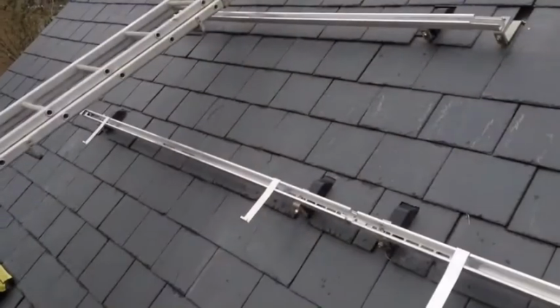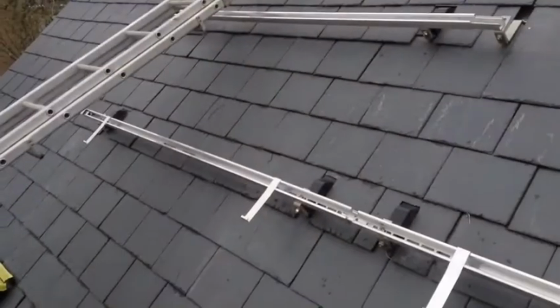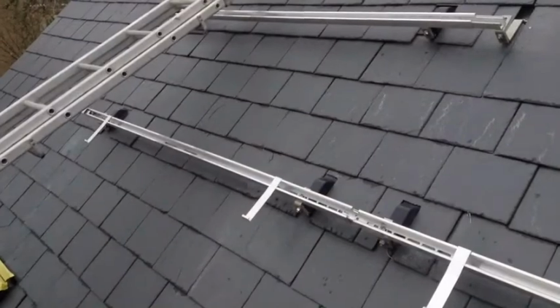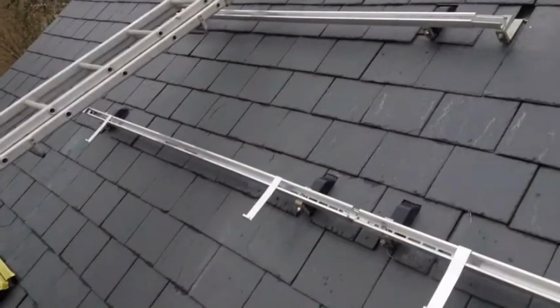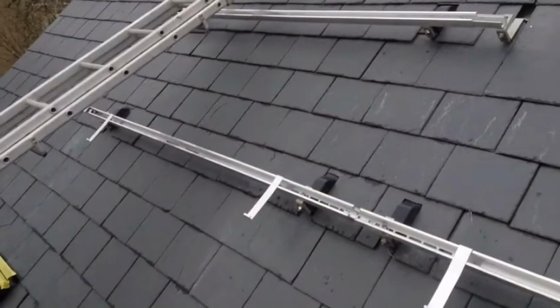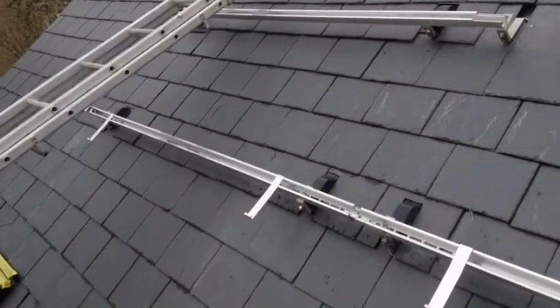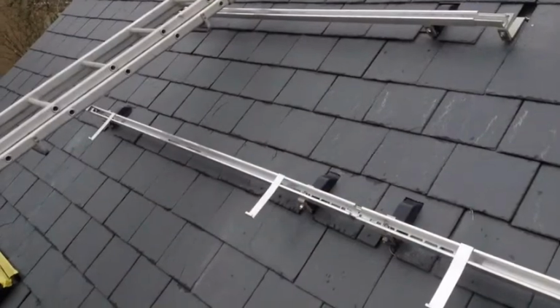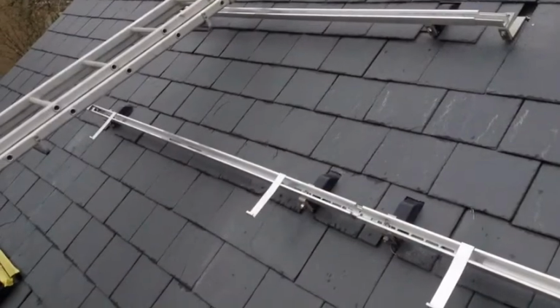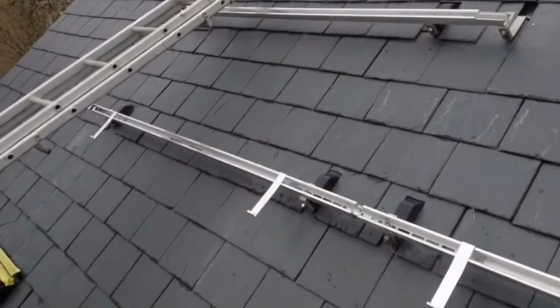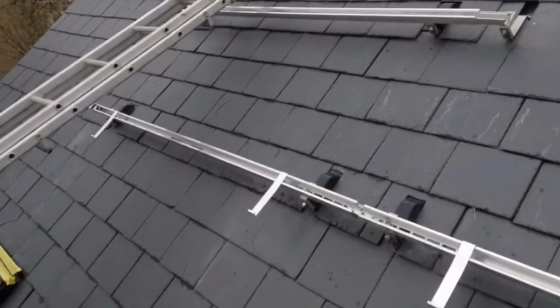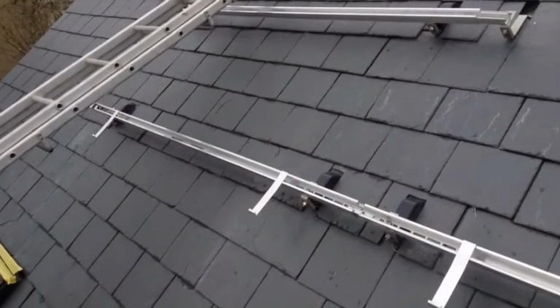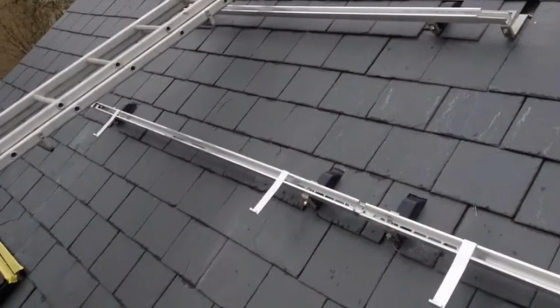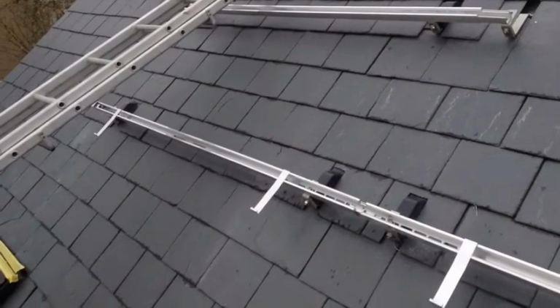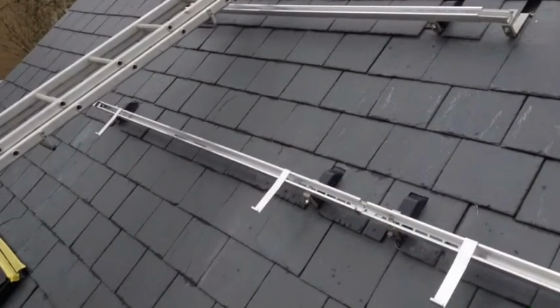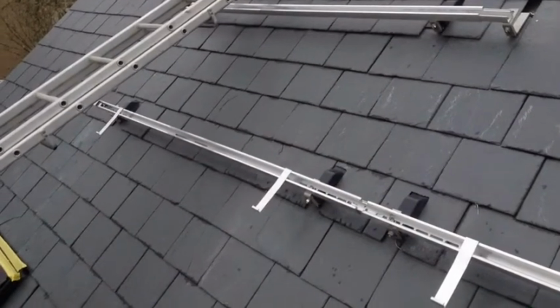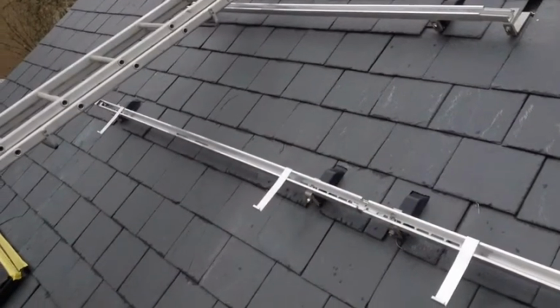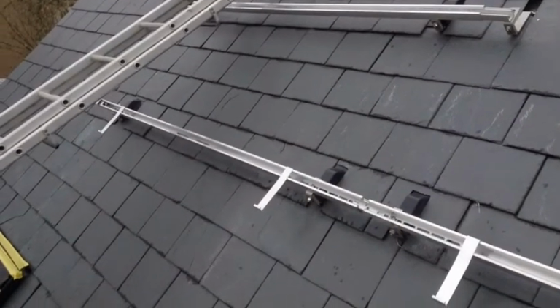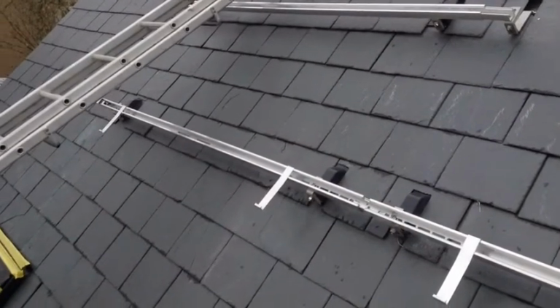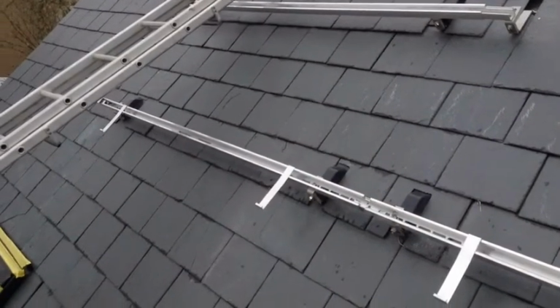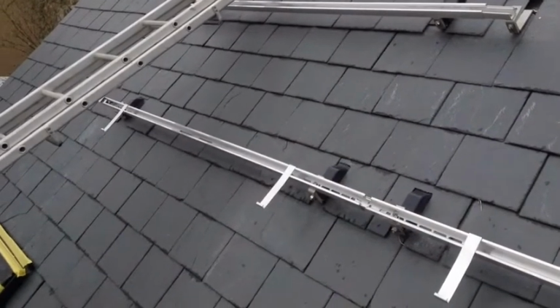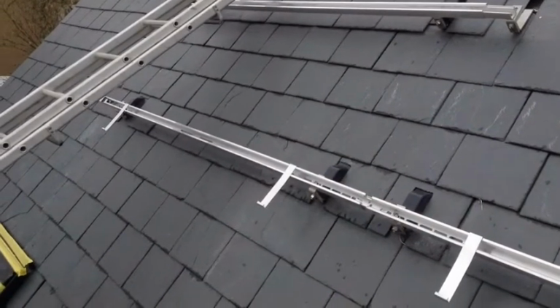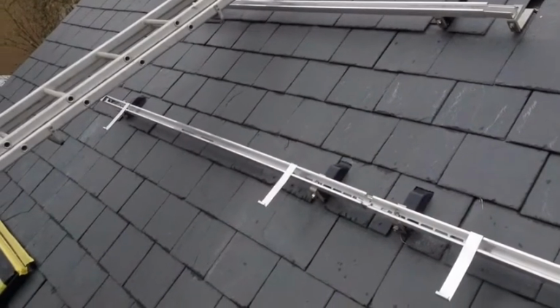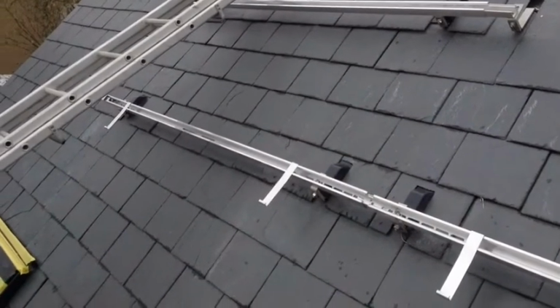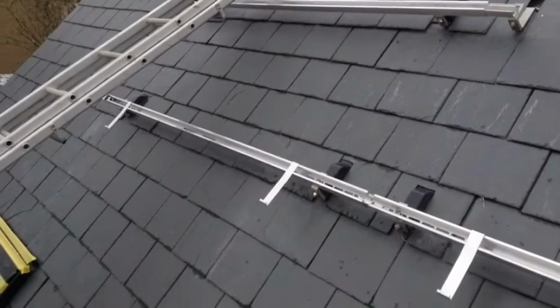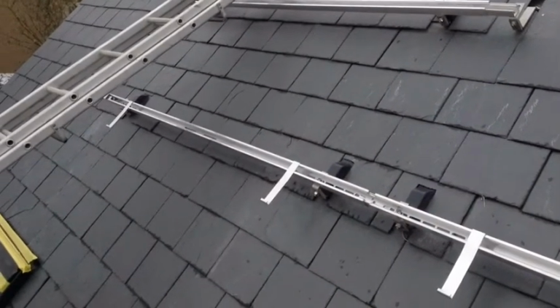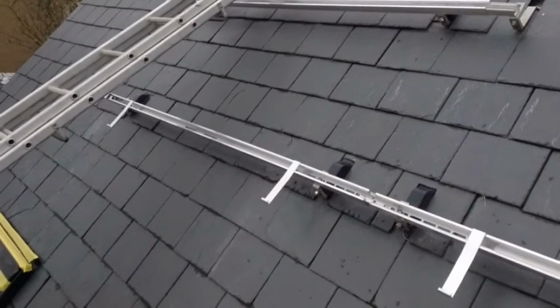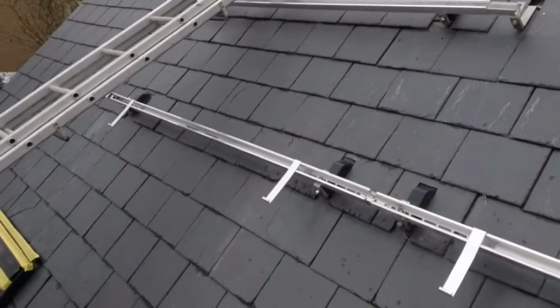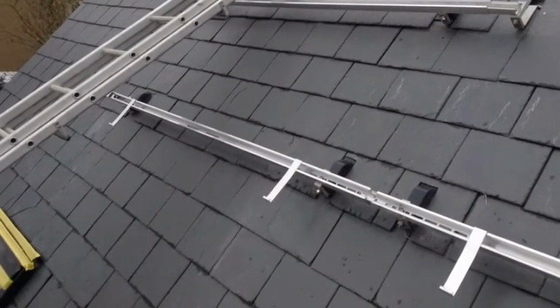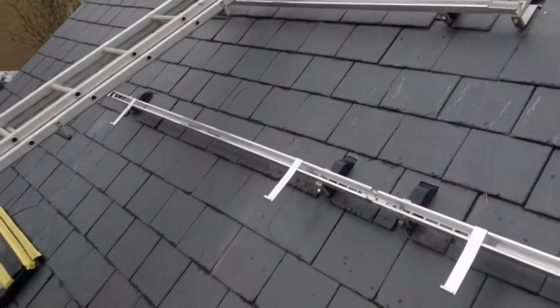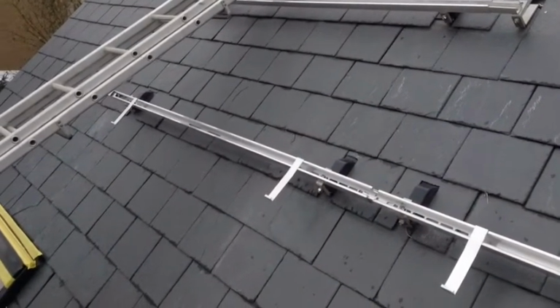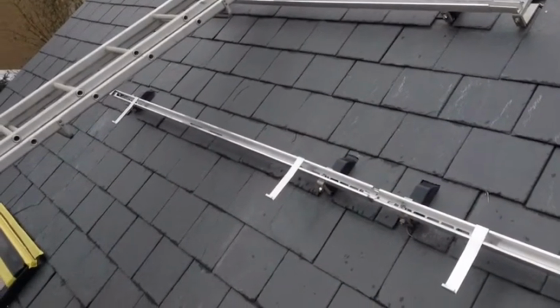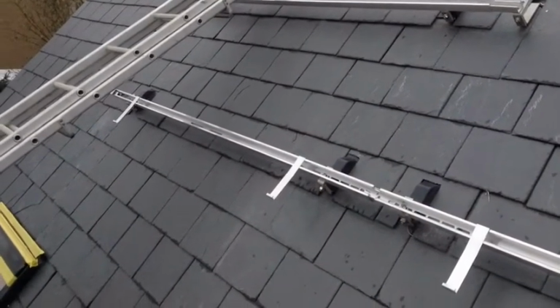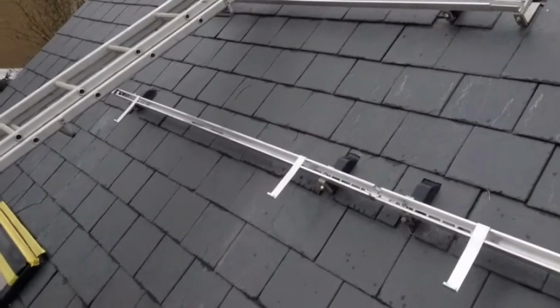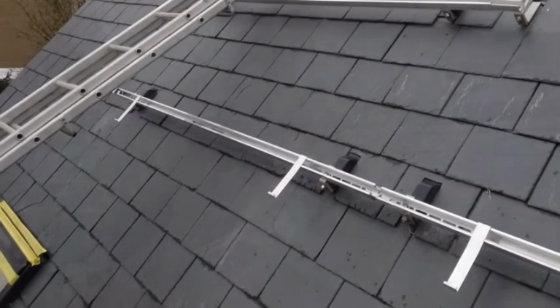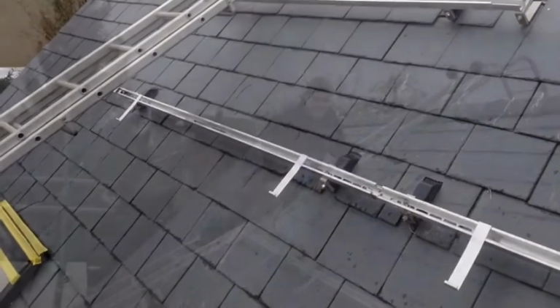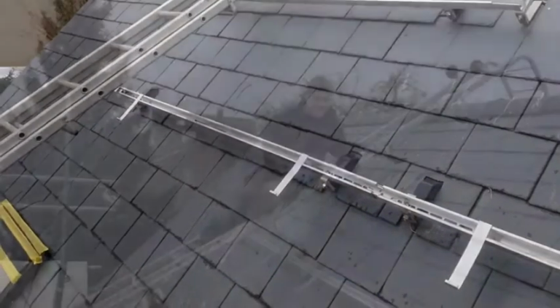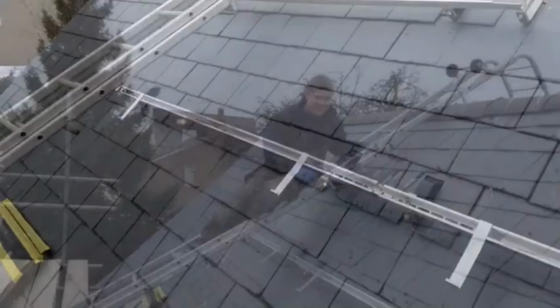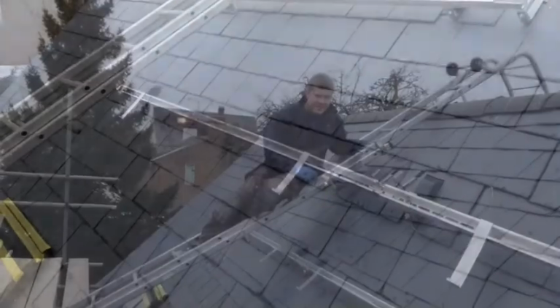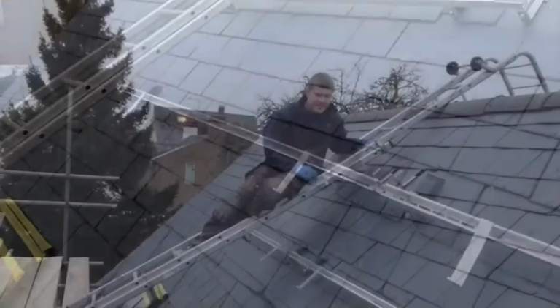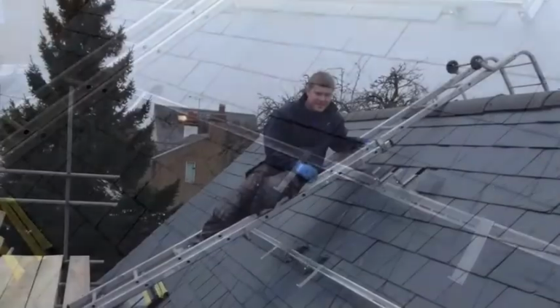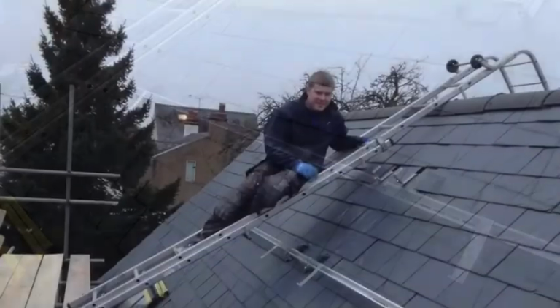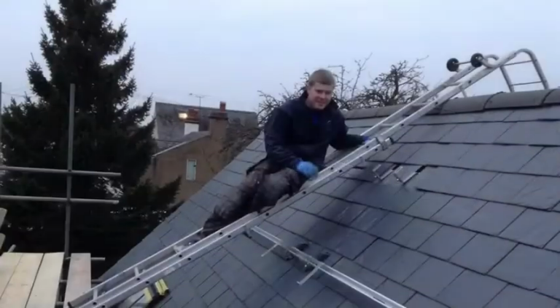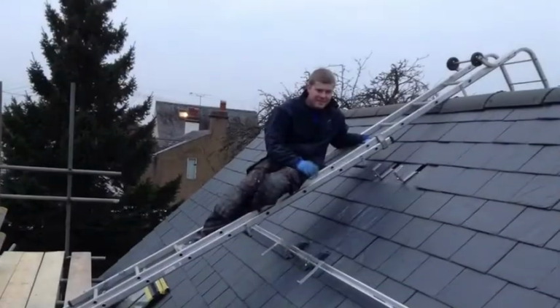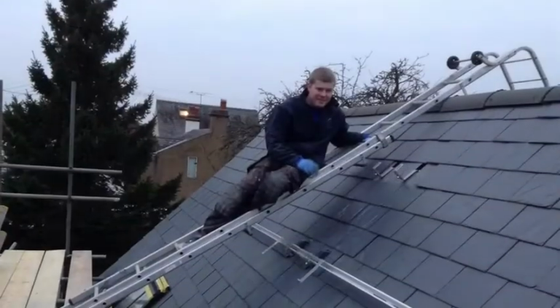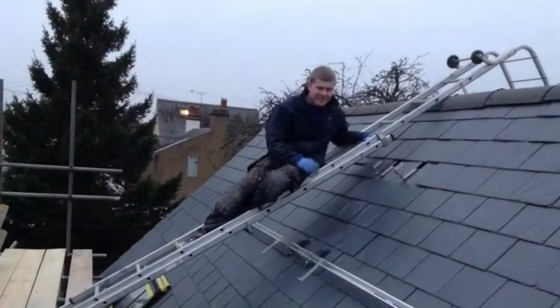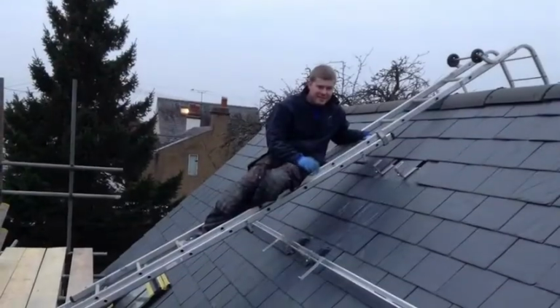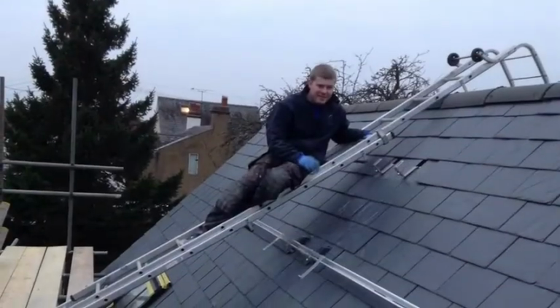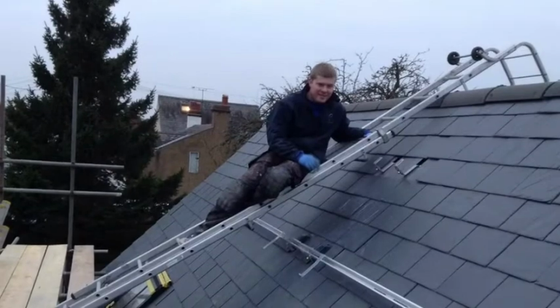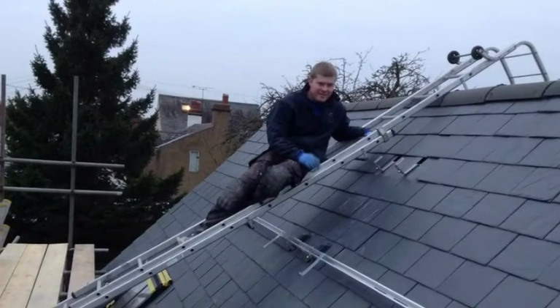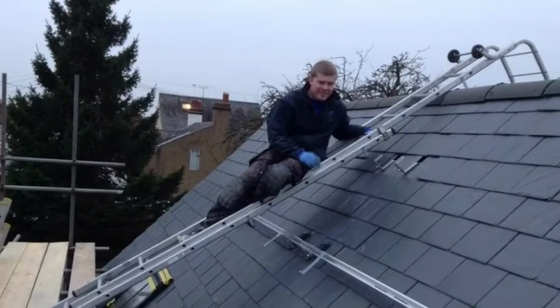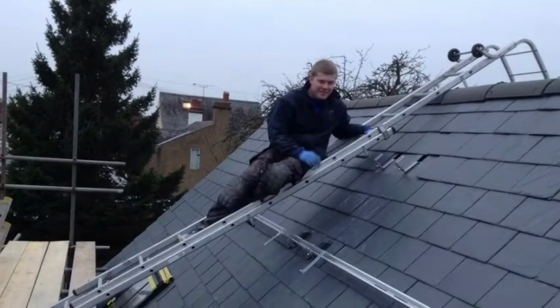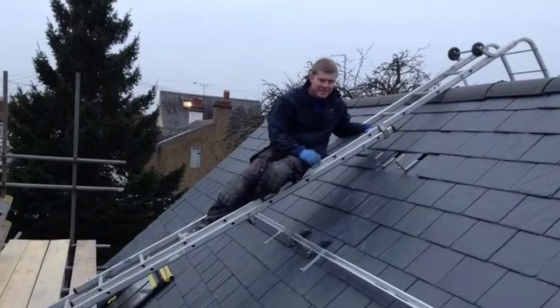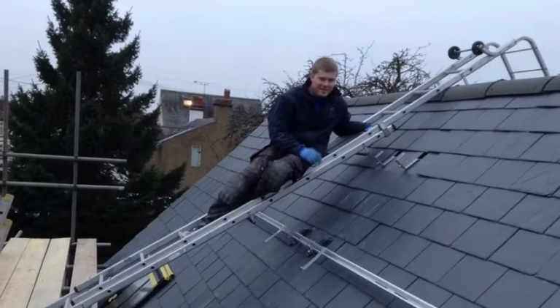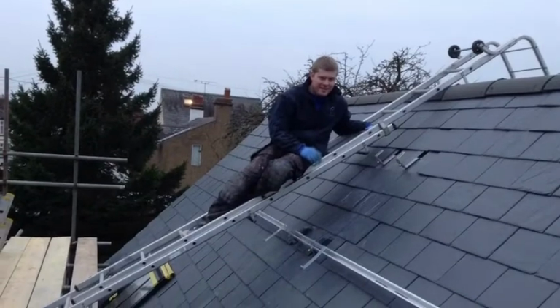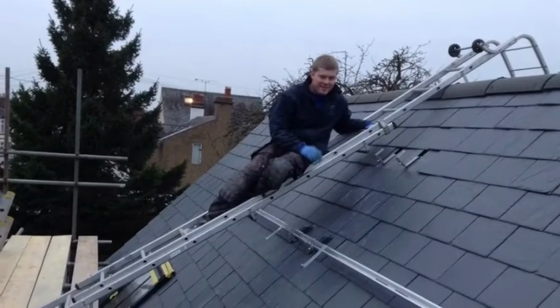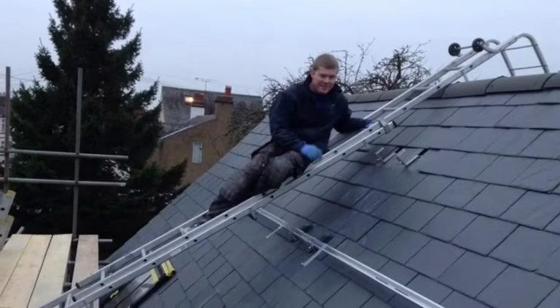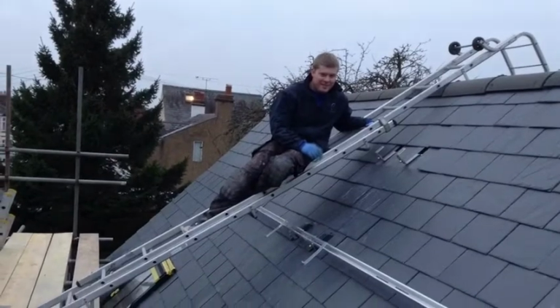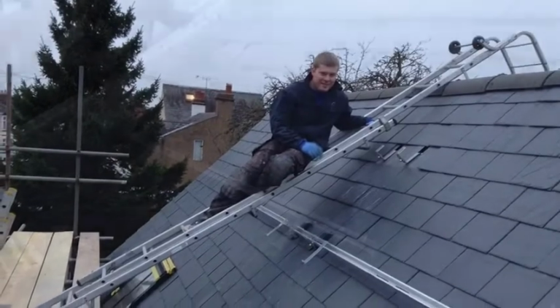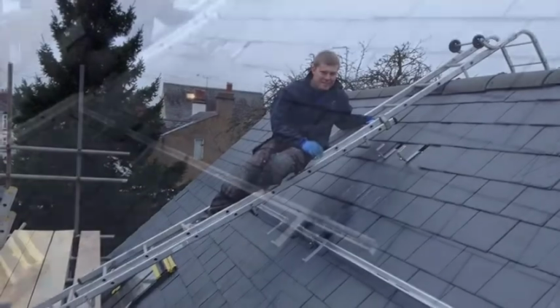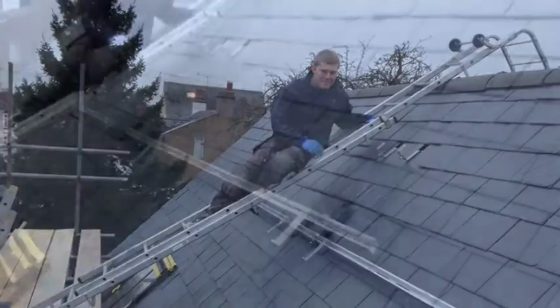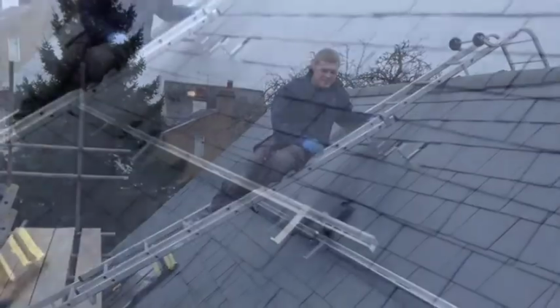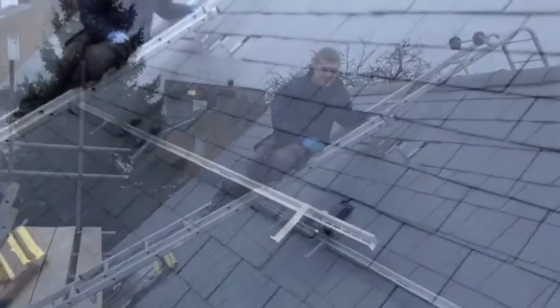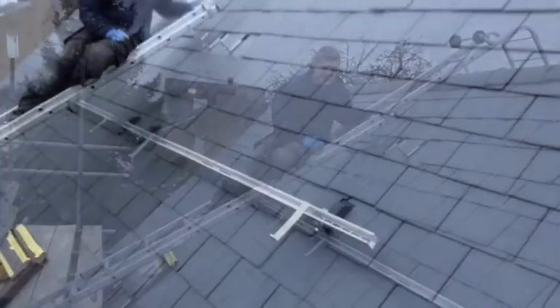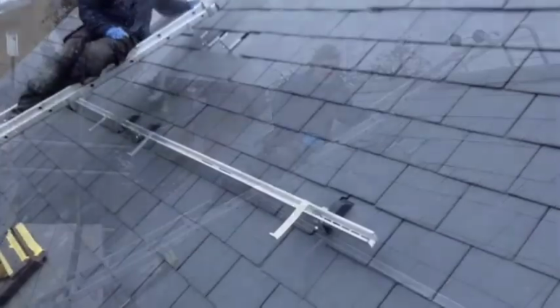Here are our brackets all done and ready for the panels to be dropped on. Never try and lift the panels on your own — they're too heavy and awkward.